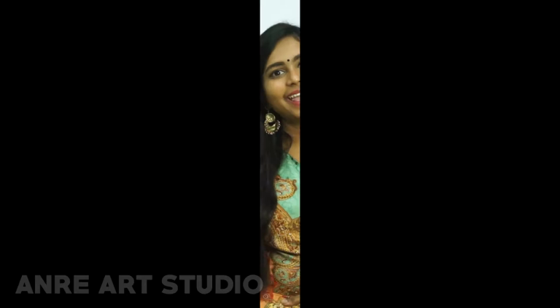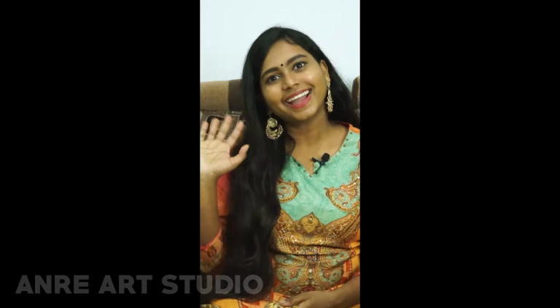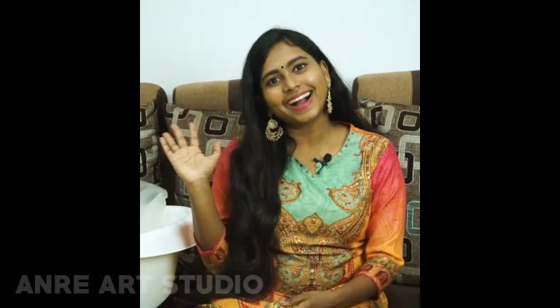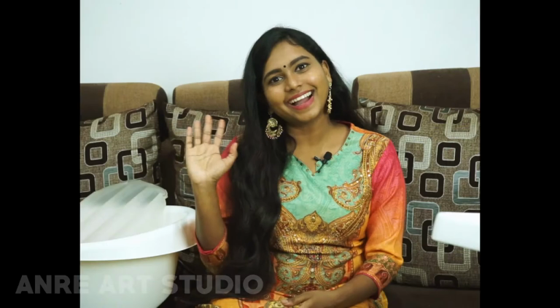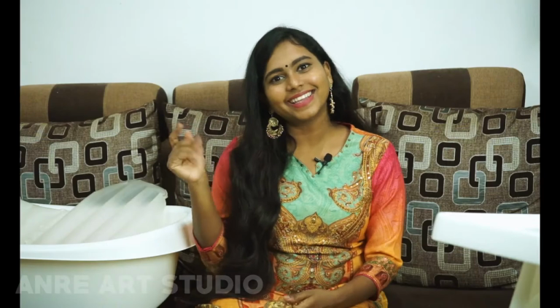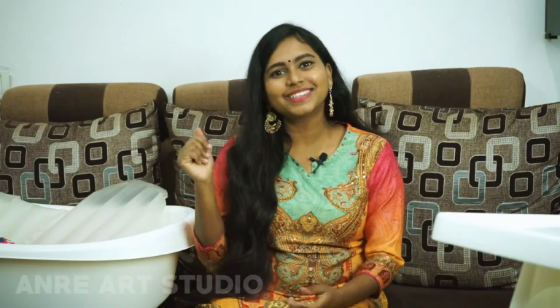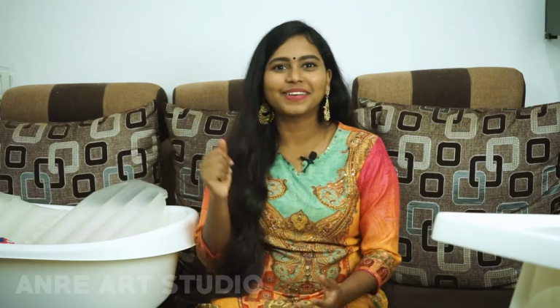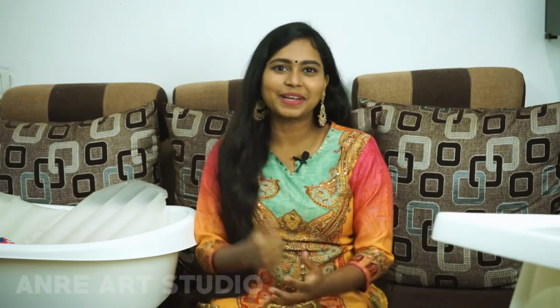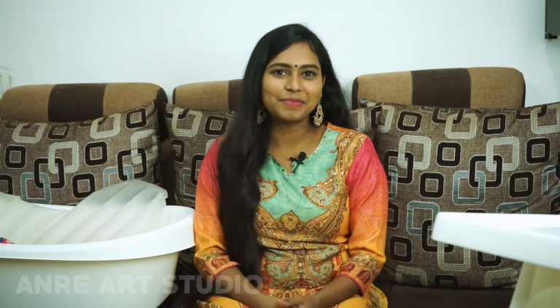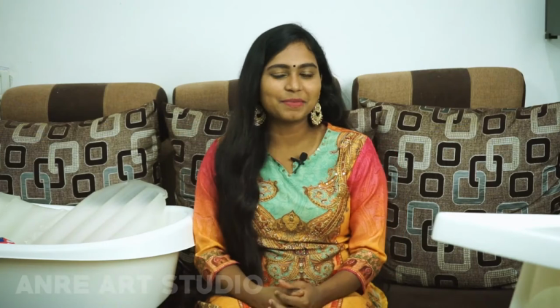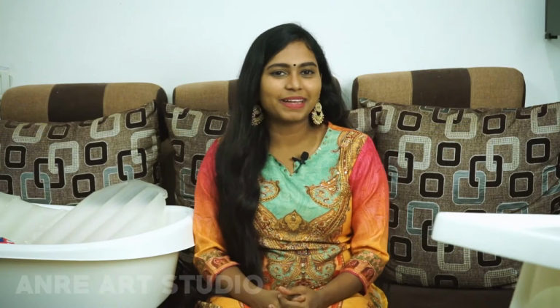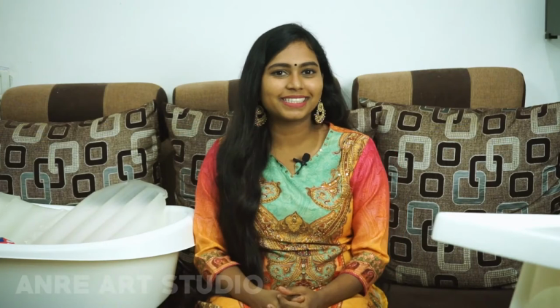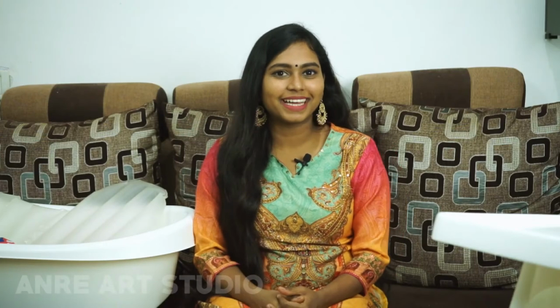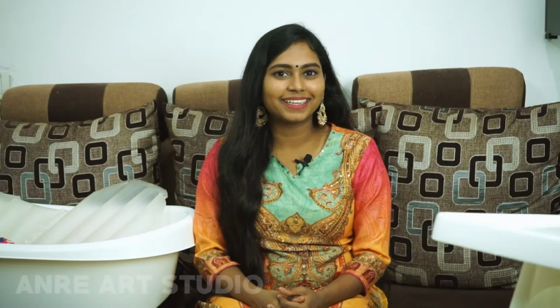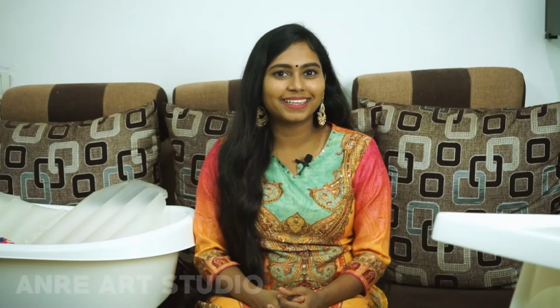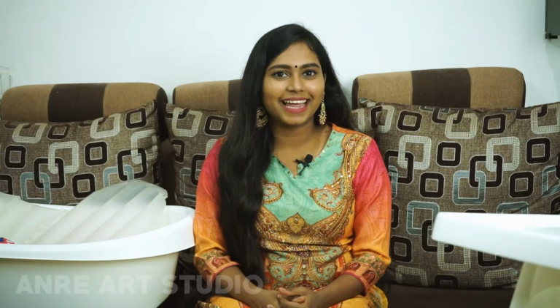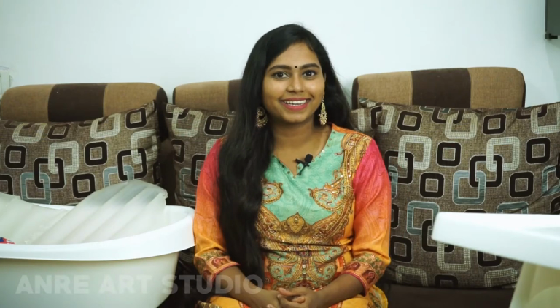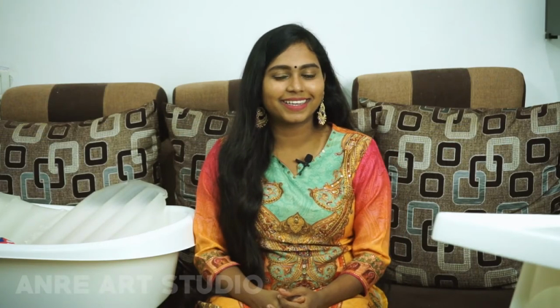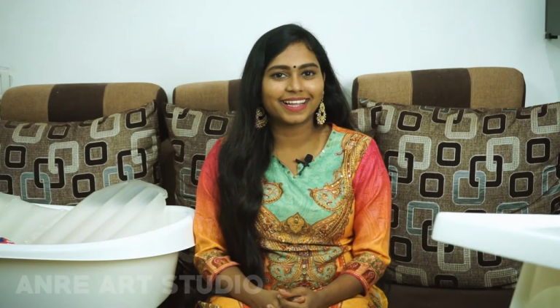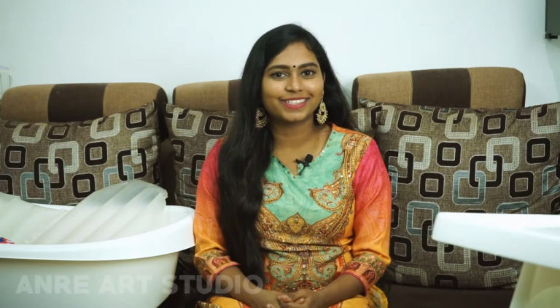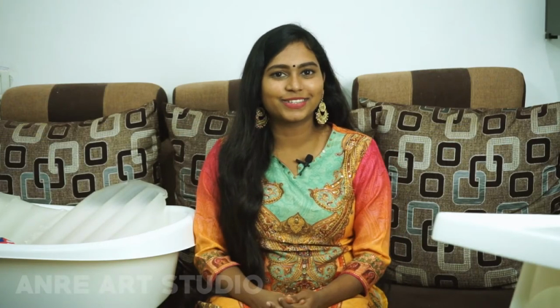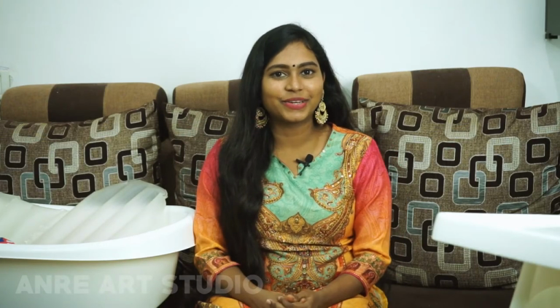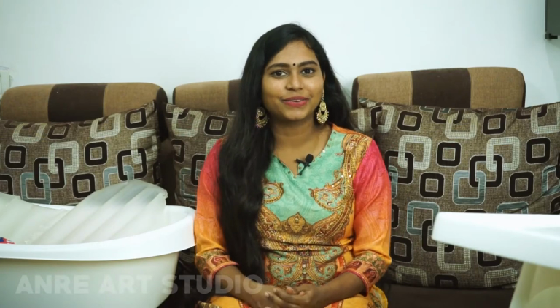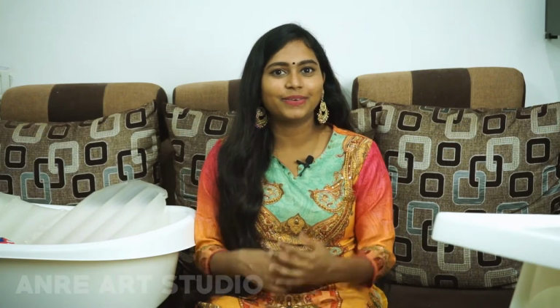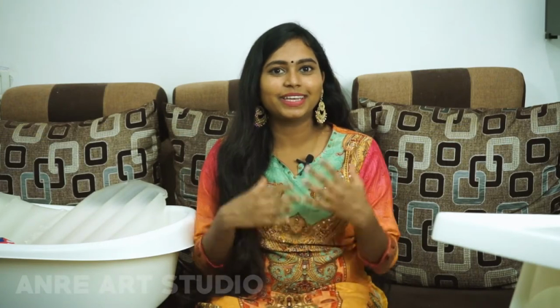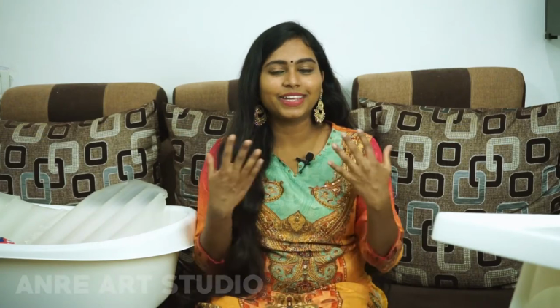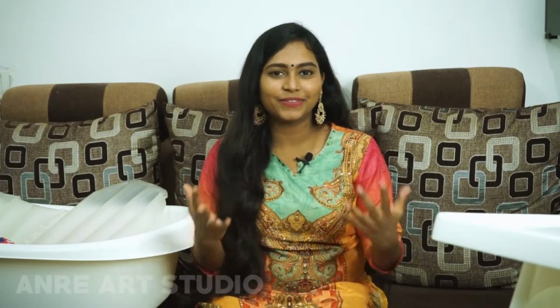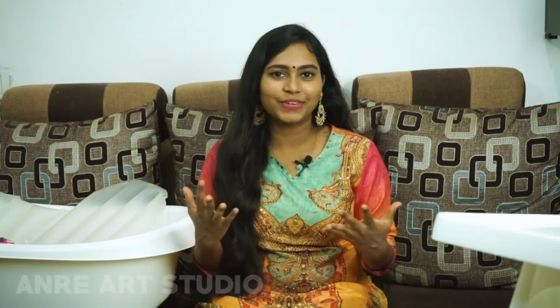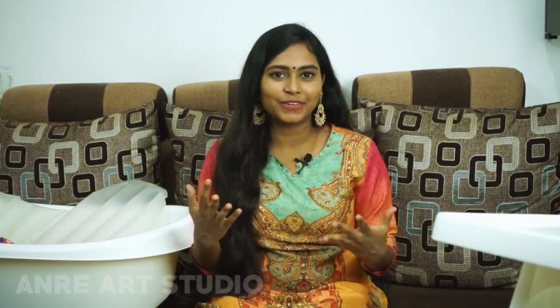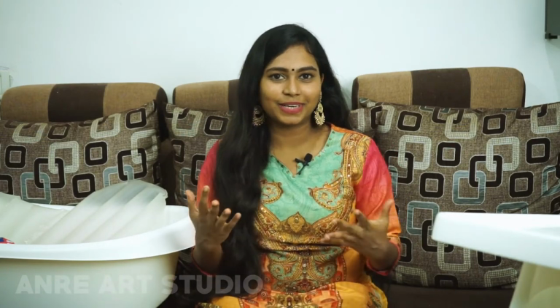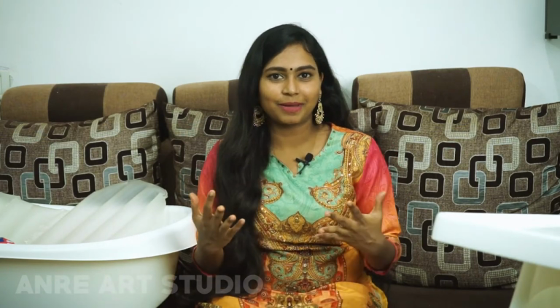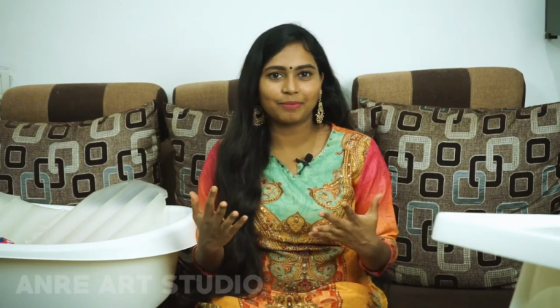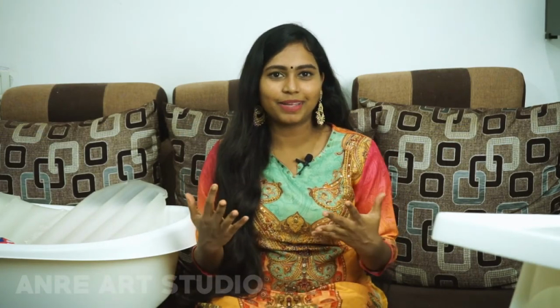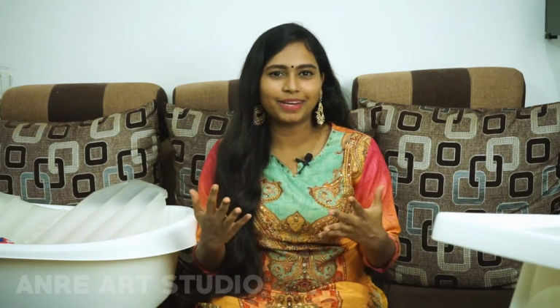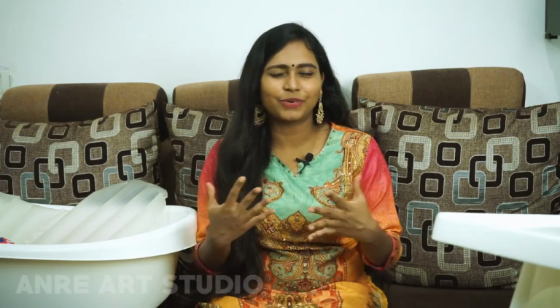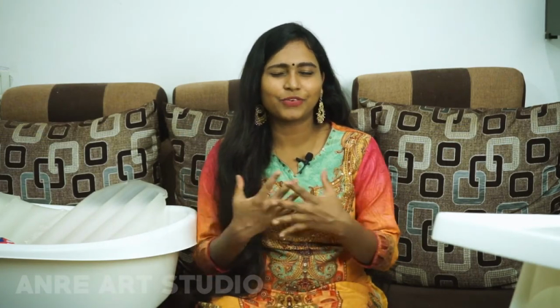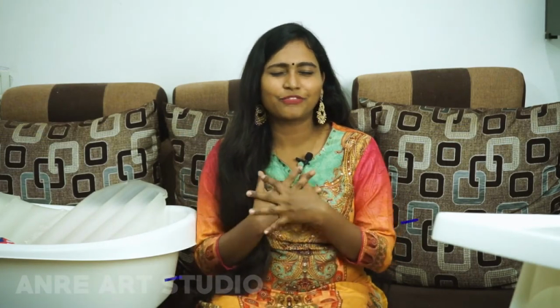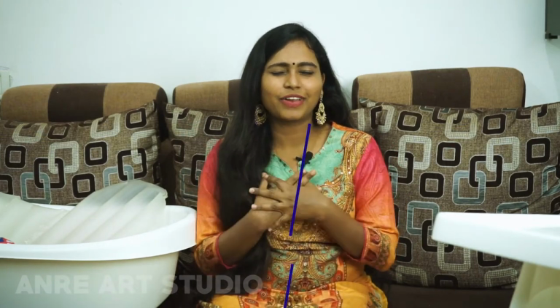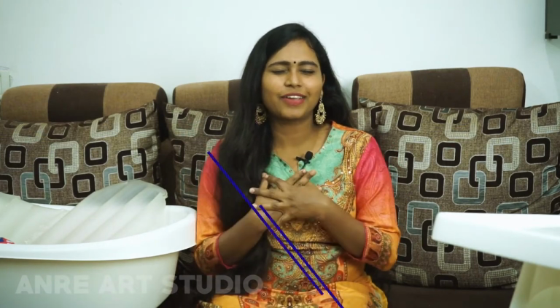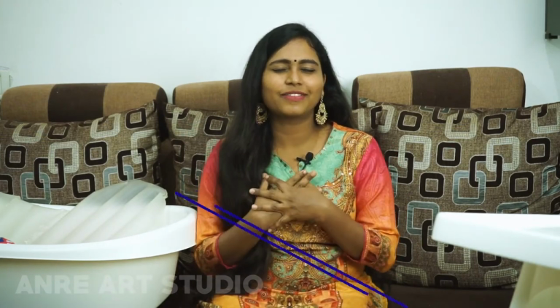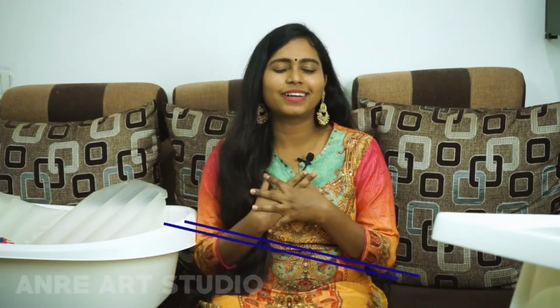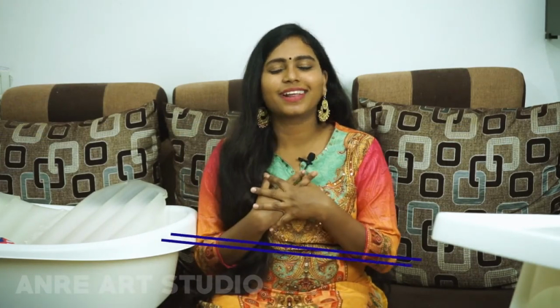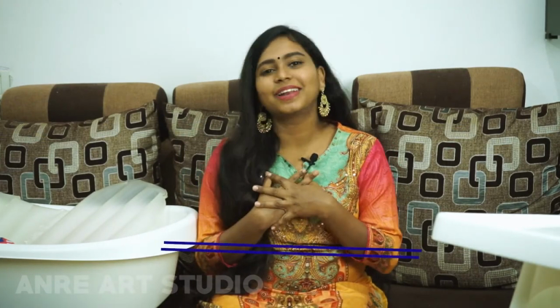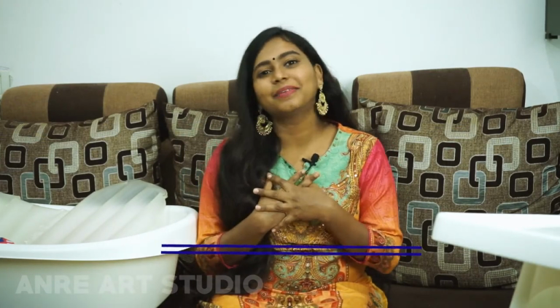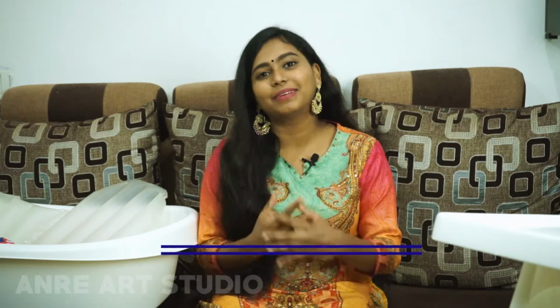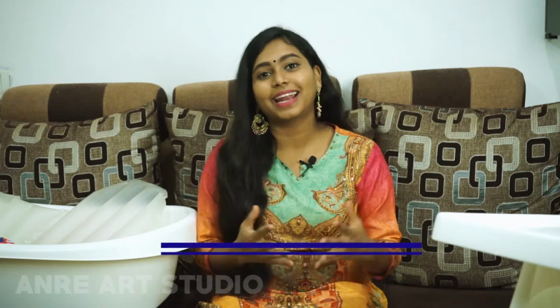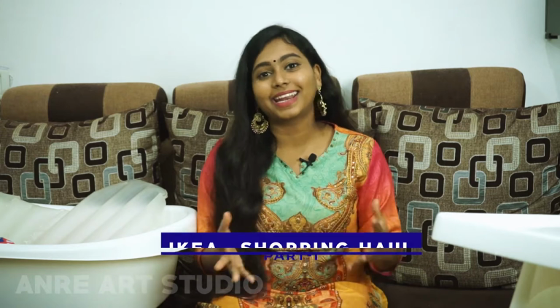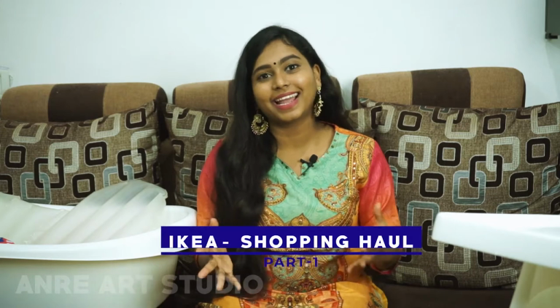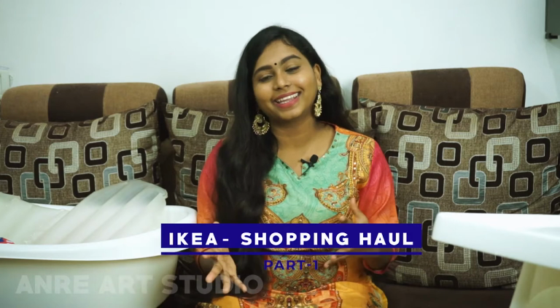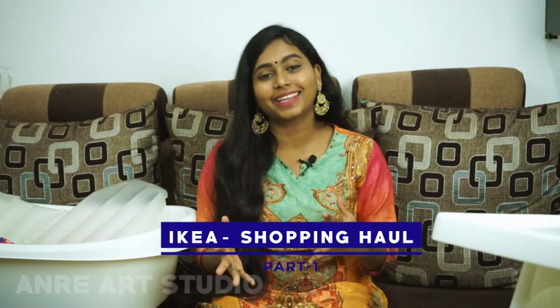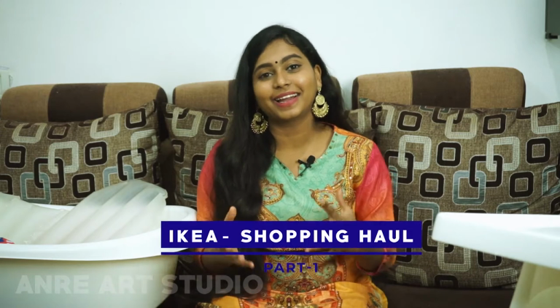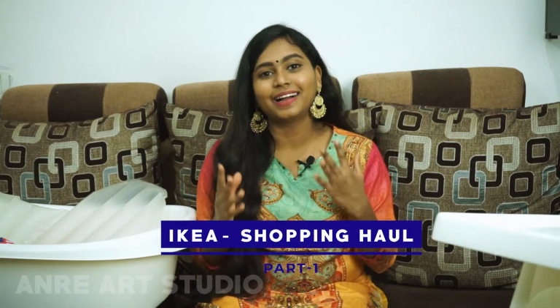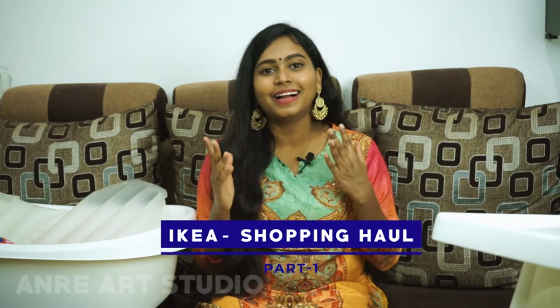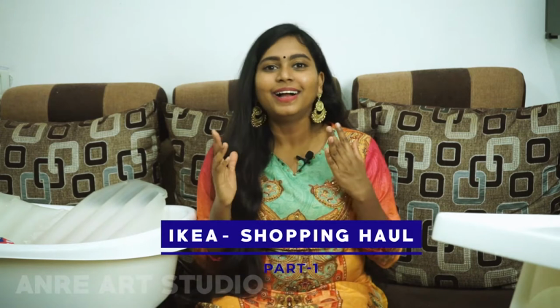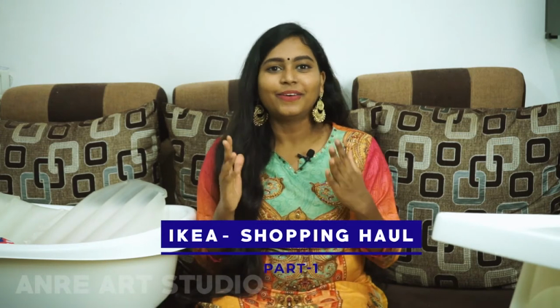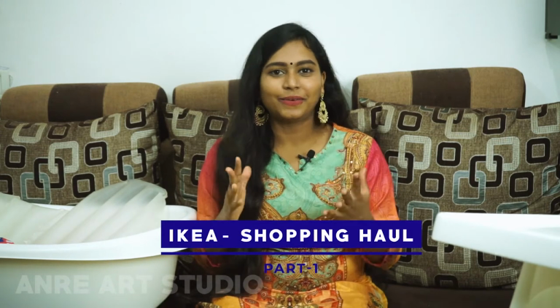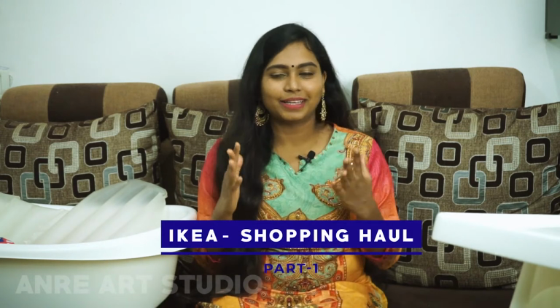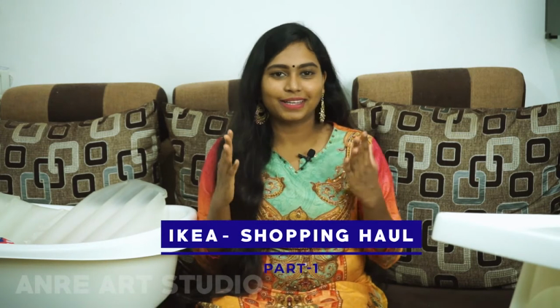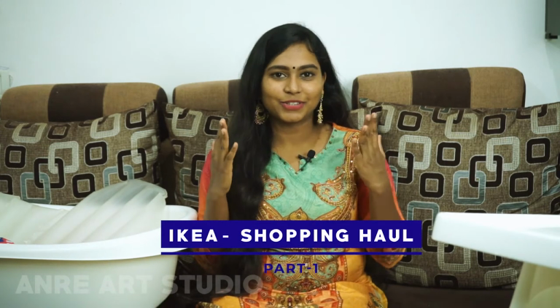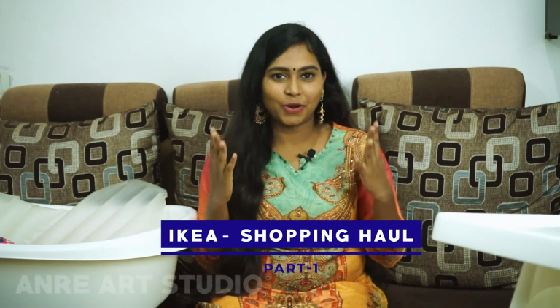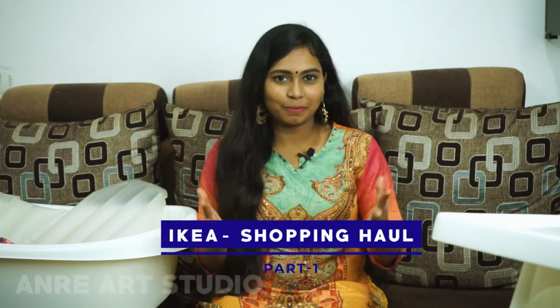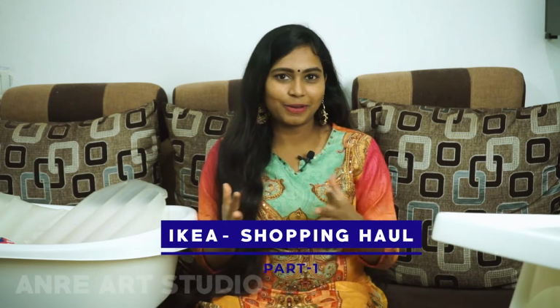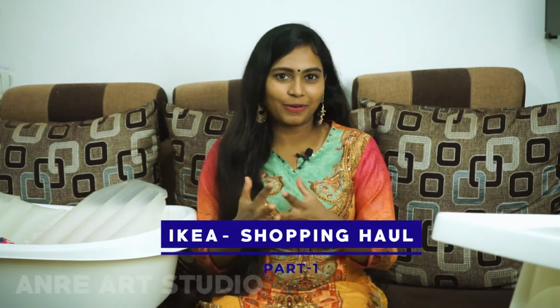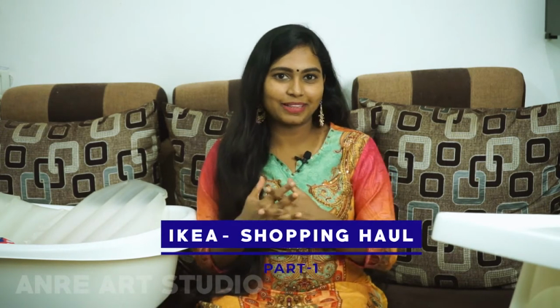Hey guys, welcome to my channel Landry Art Studio. In this video, we are going to visit my favorite brand IKEA shopping hall.